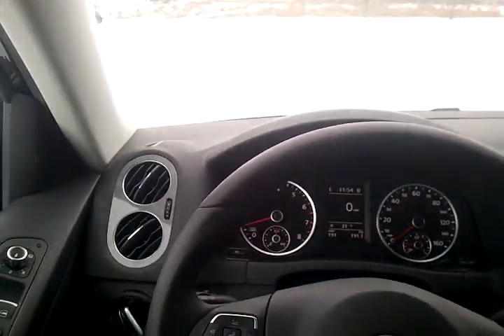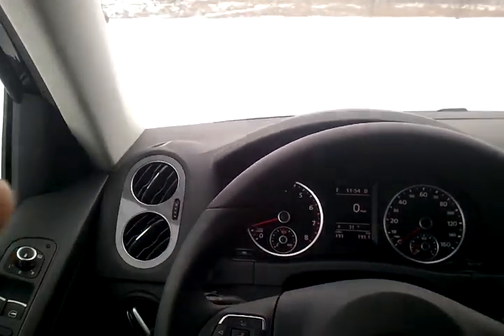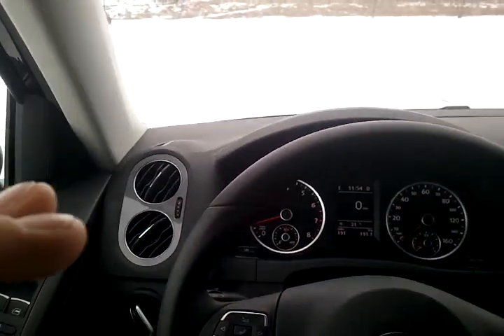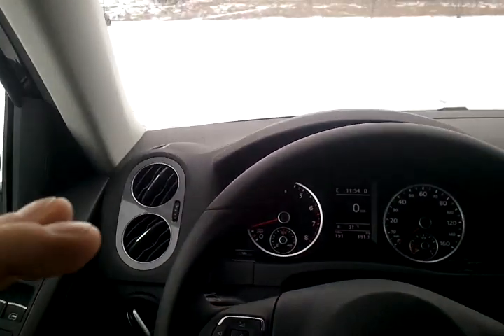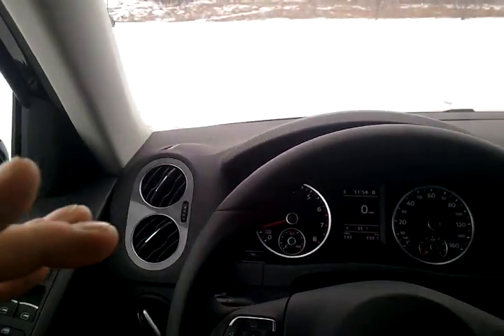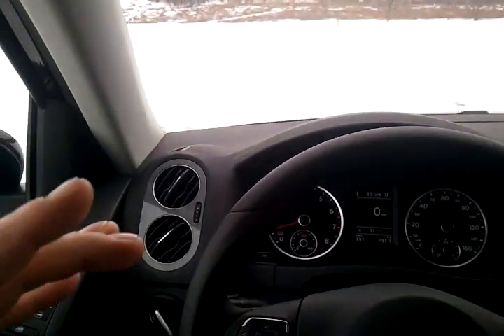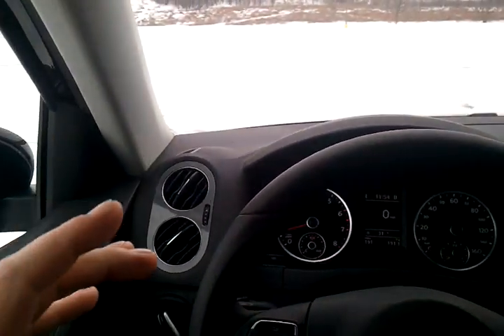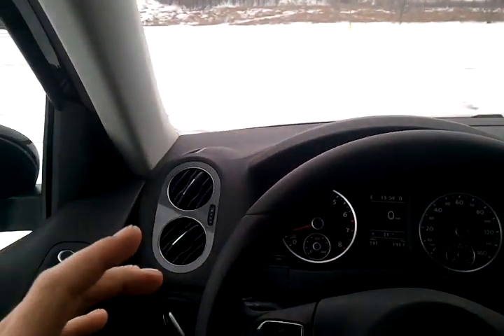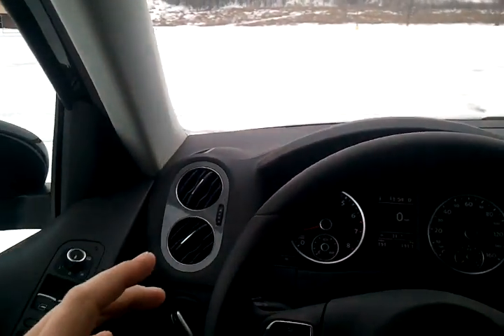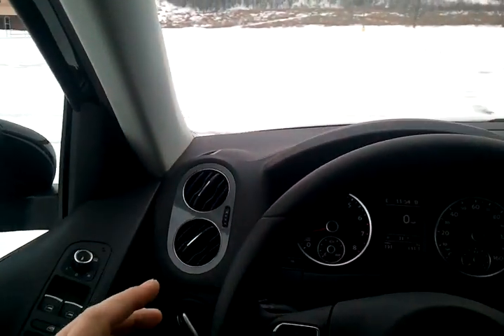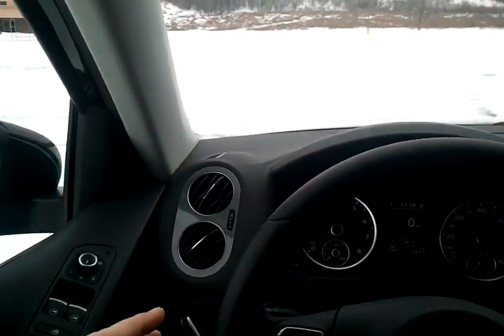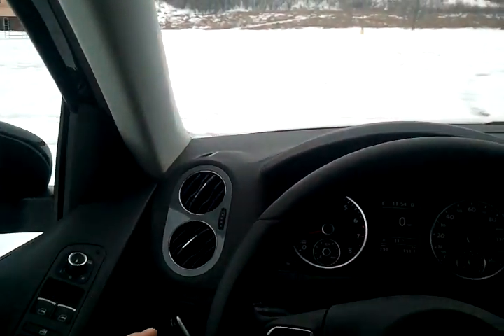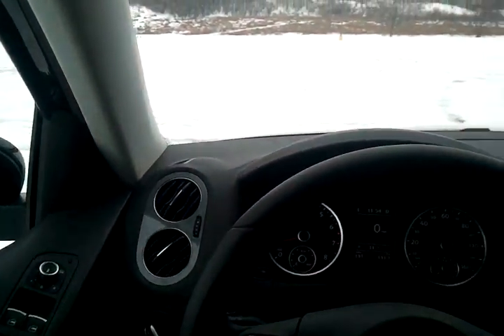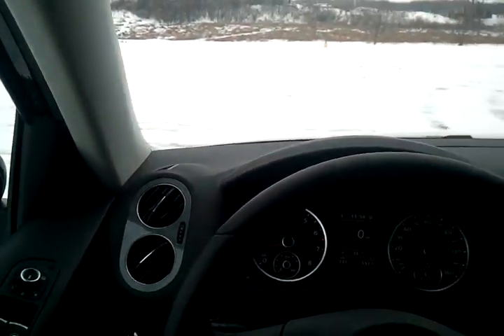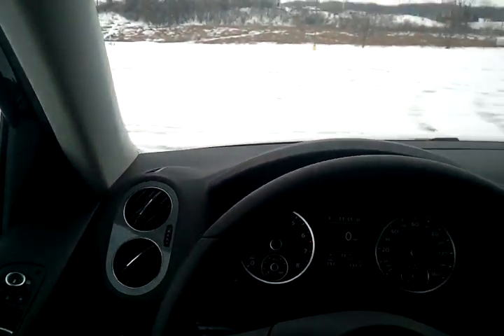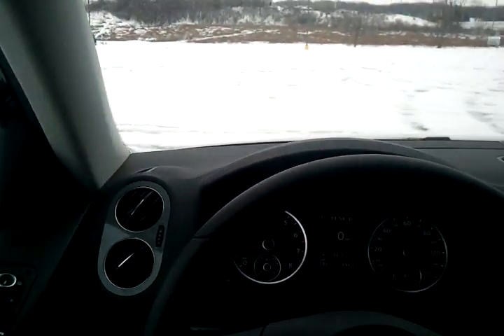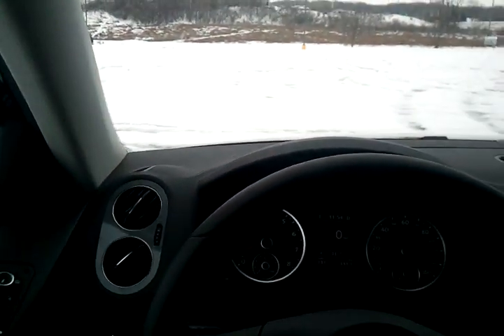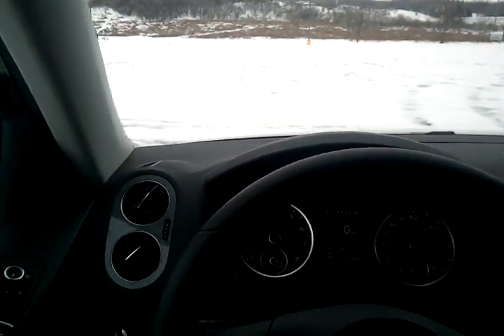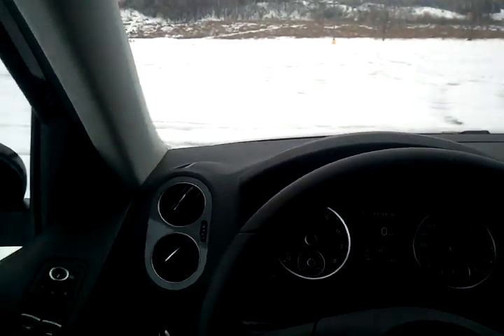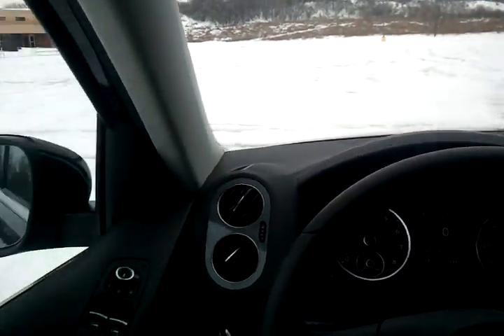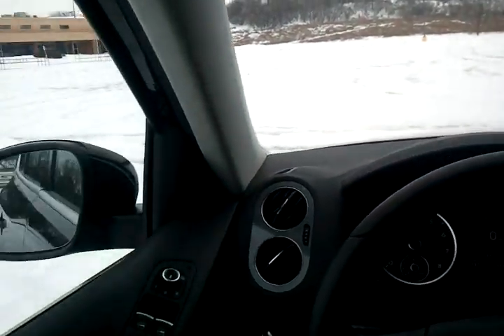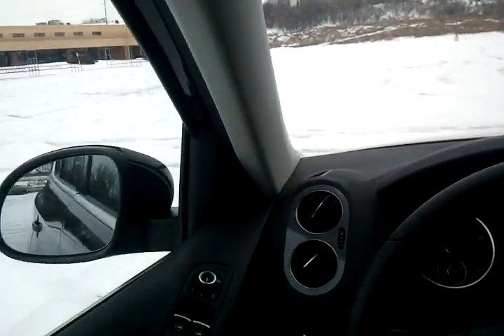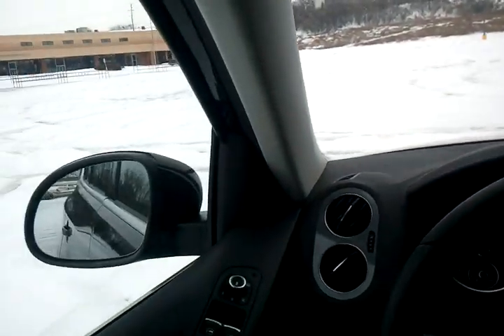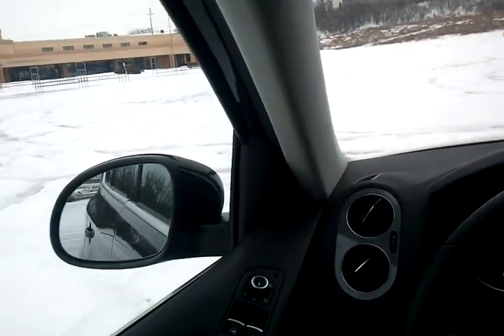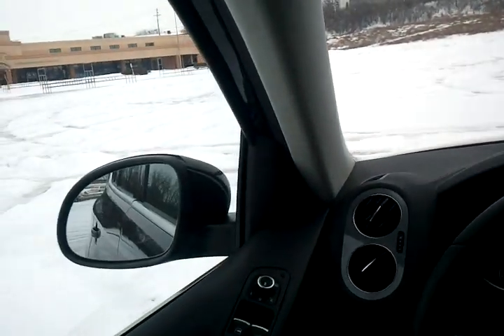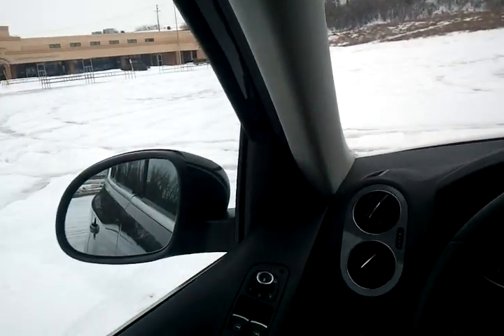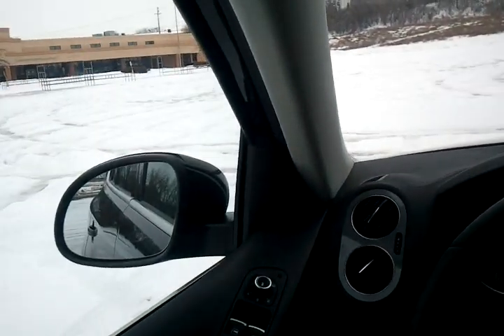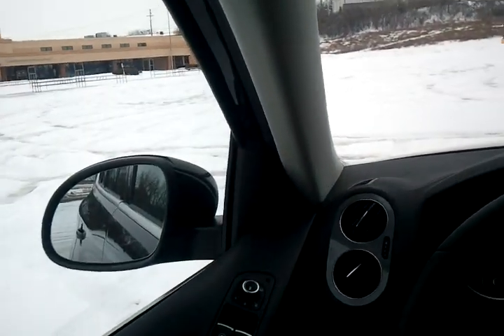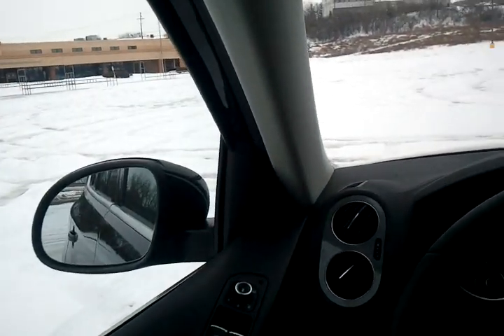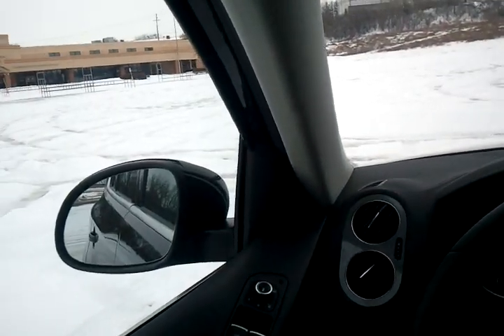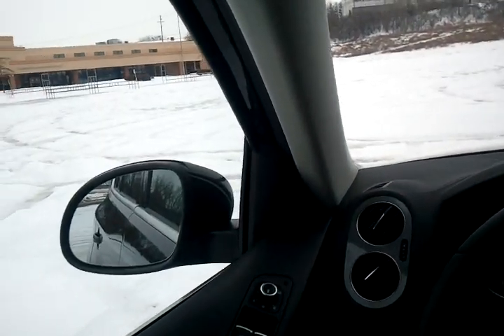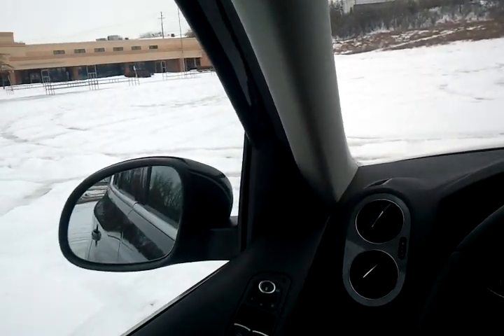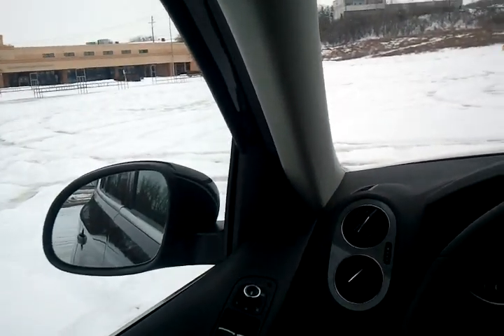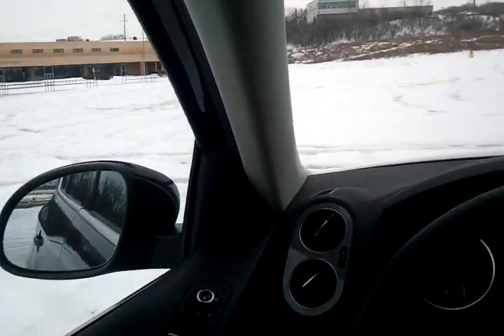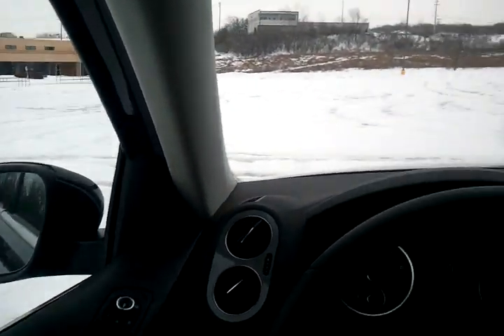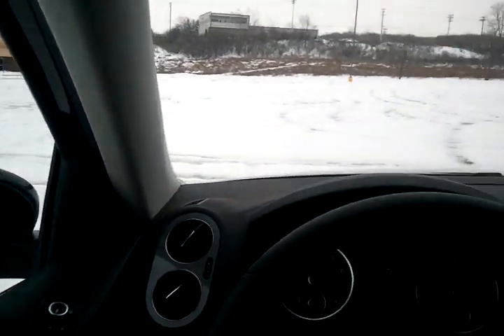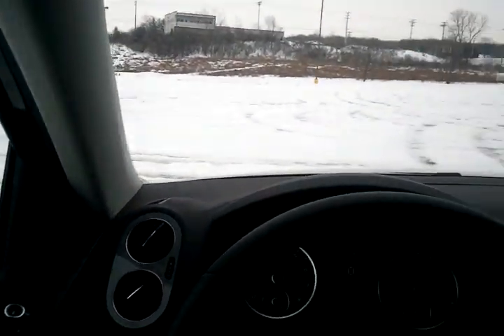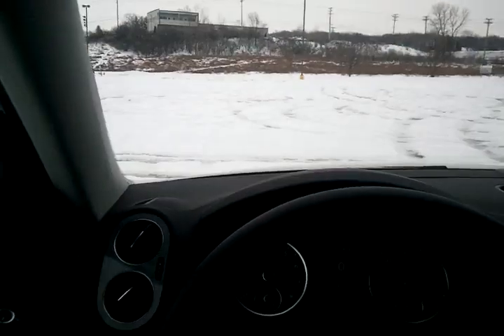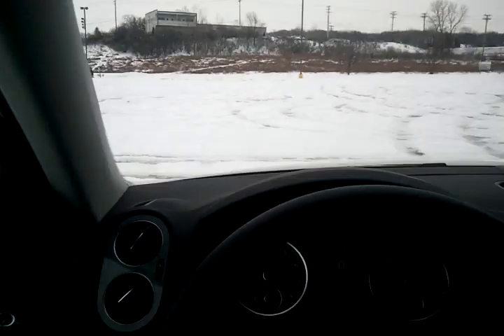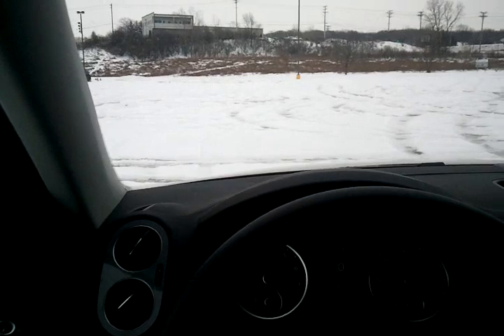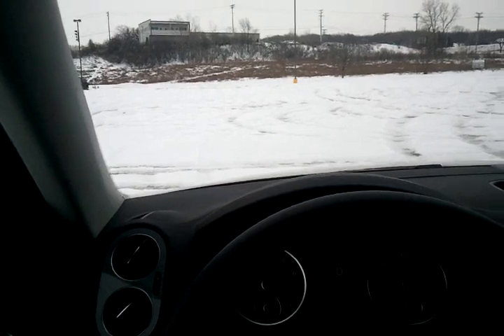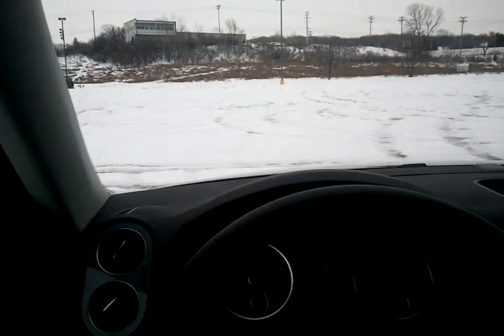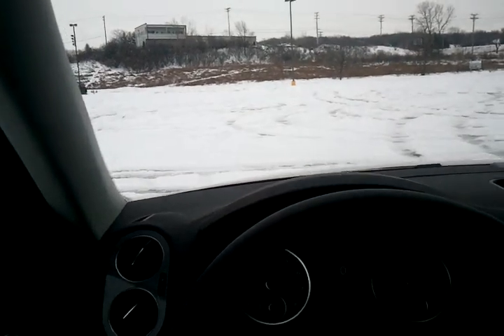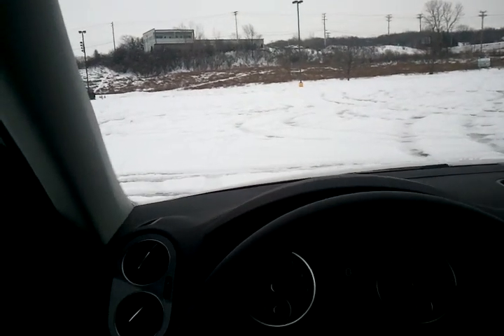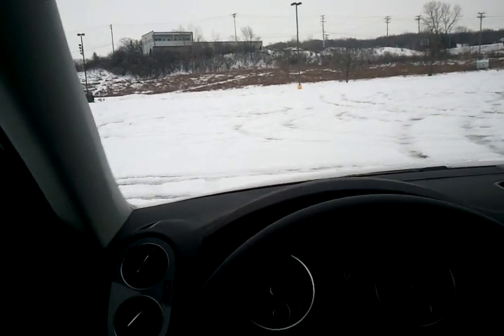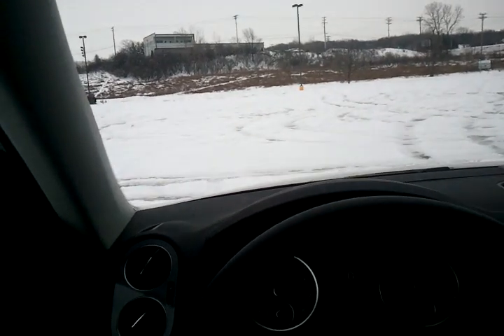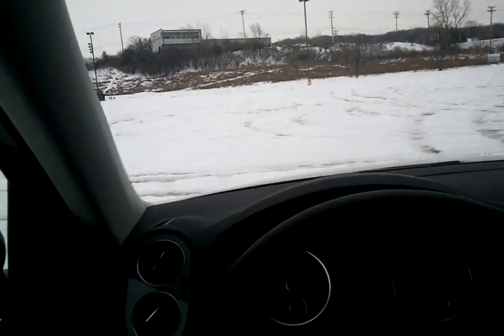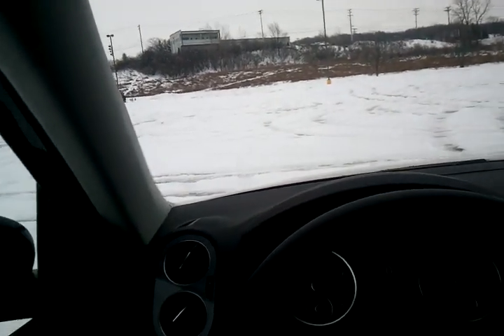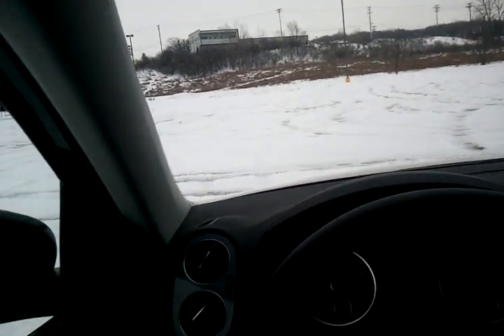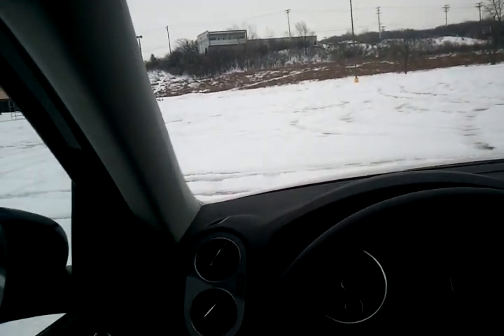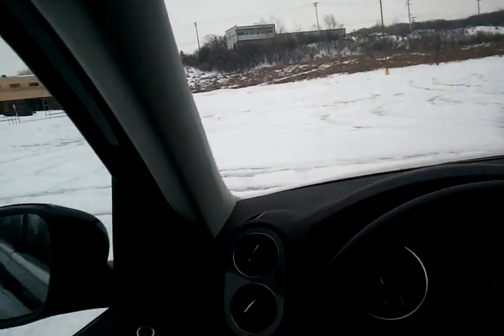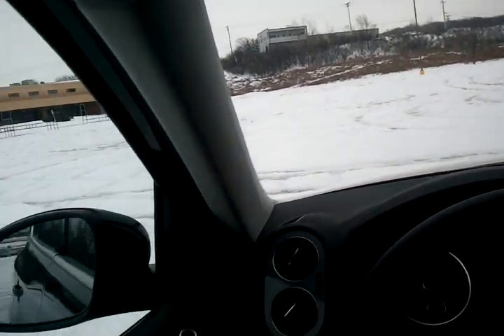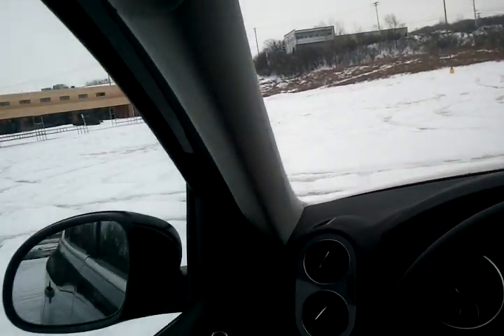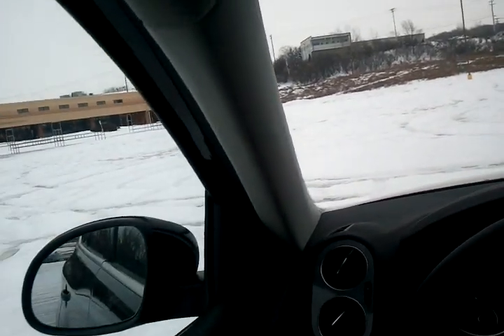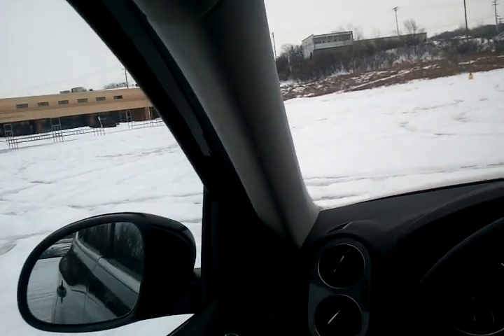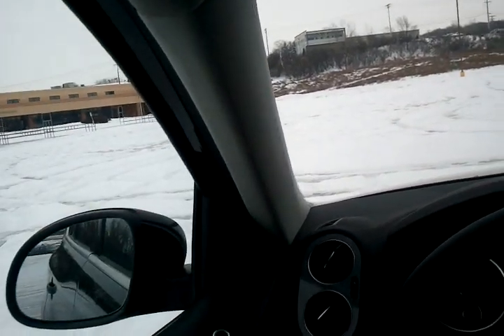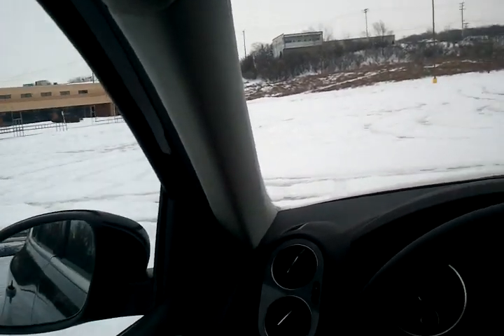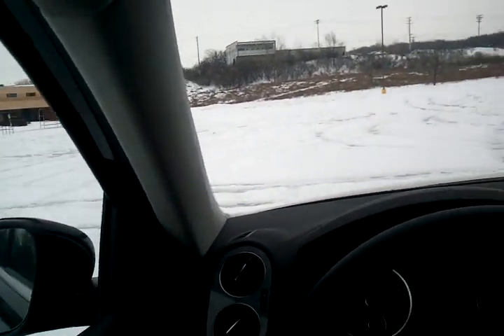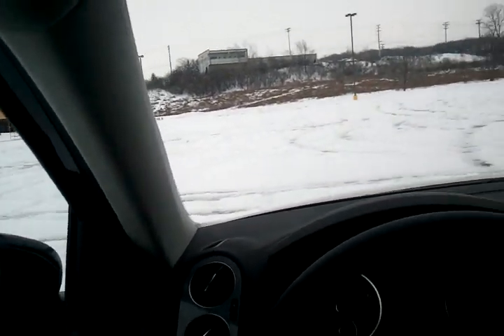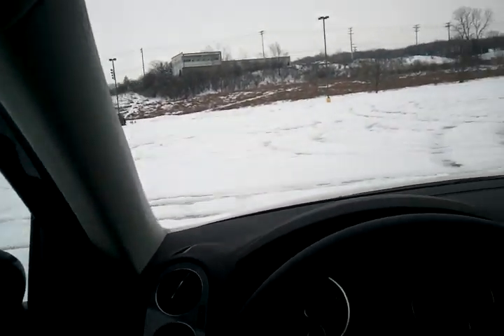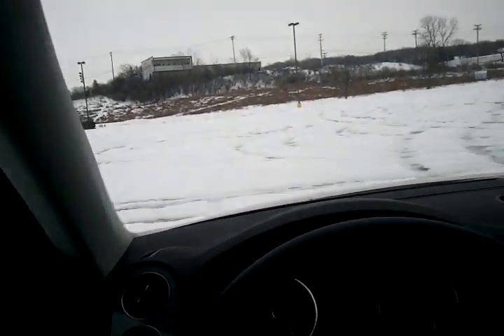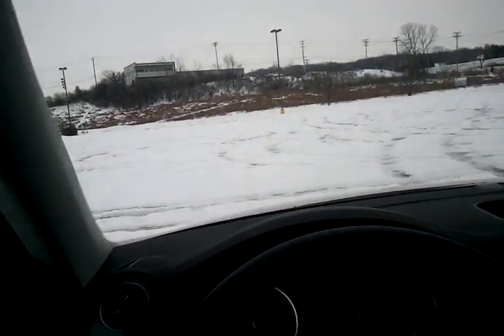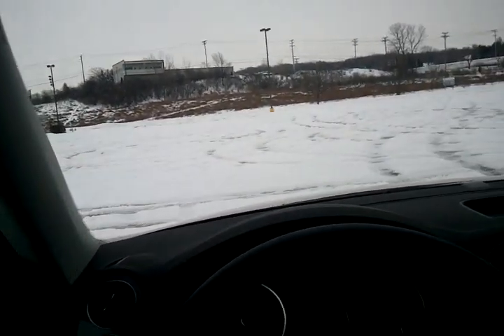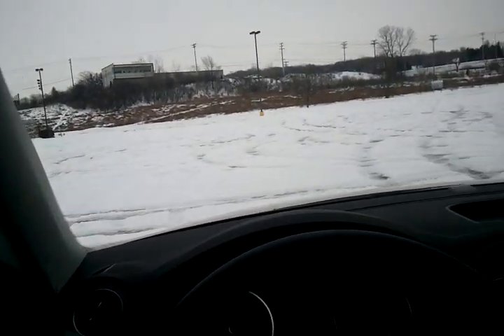Marcel May here, with a little more helmet cam action for you. We're going to talk about Tiguans and traction.